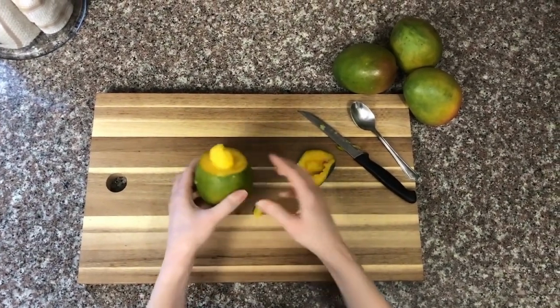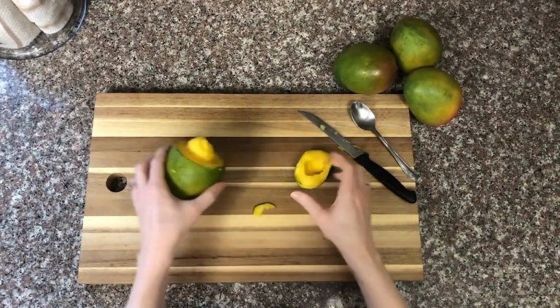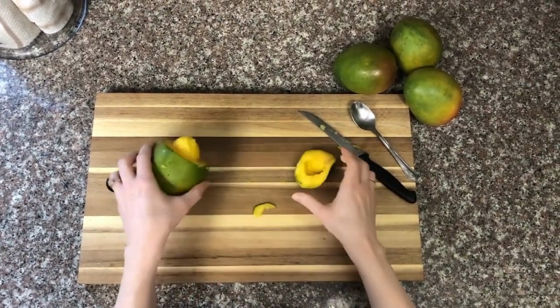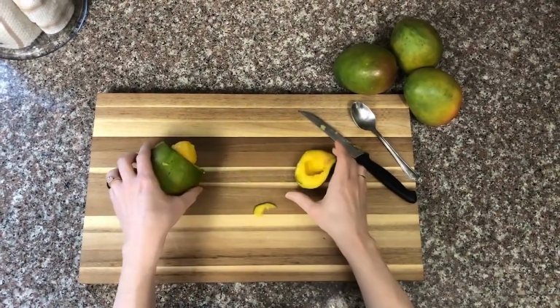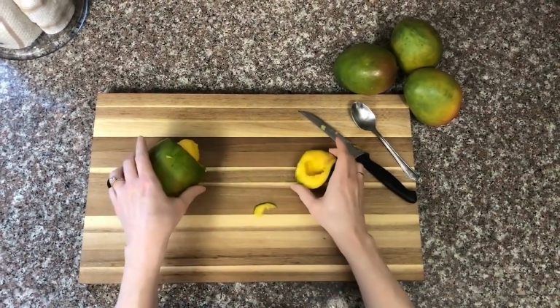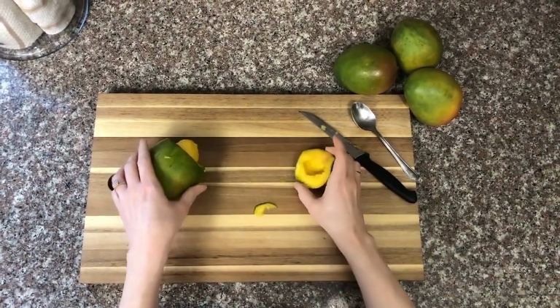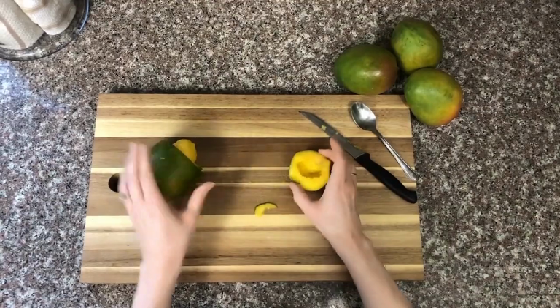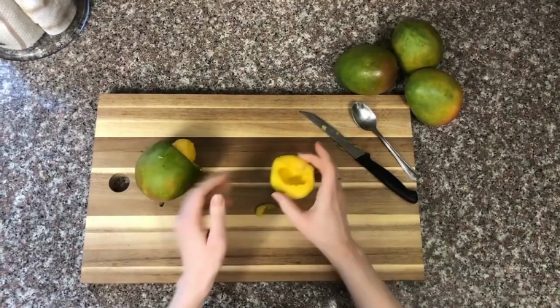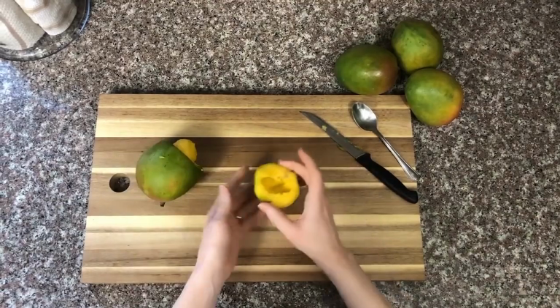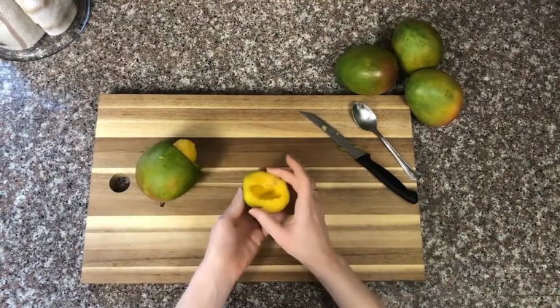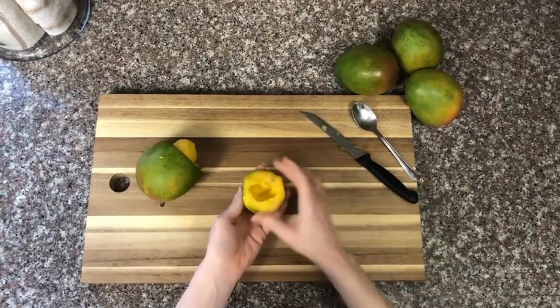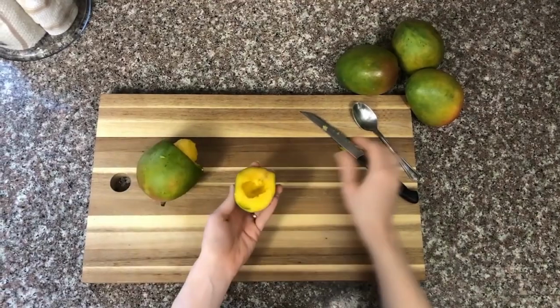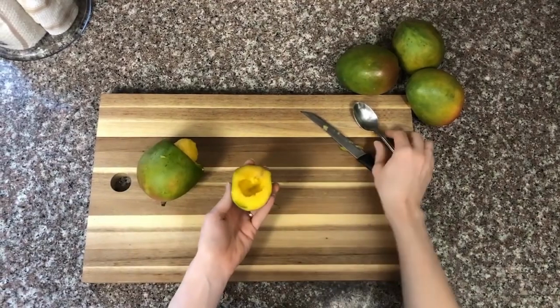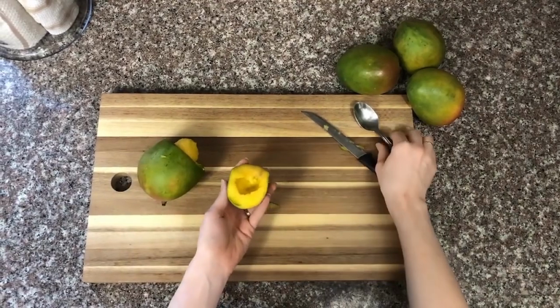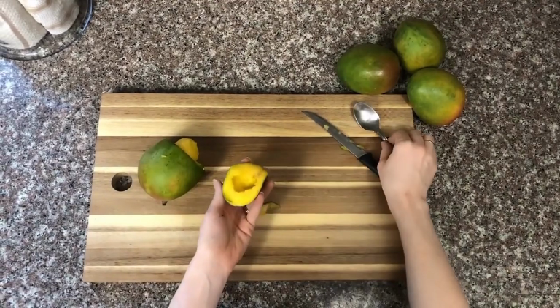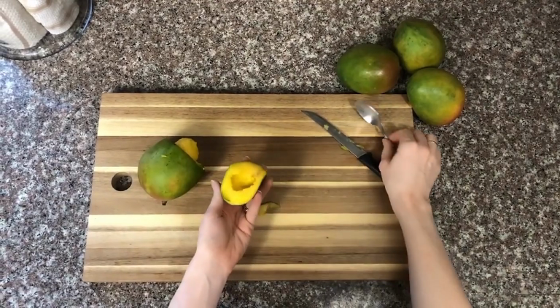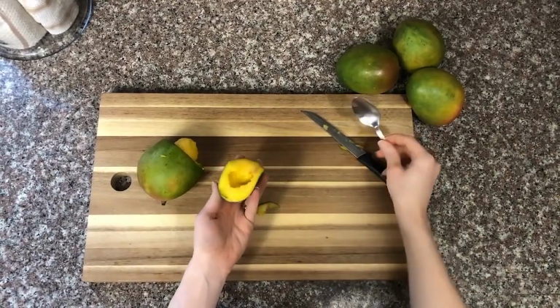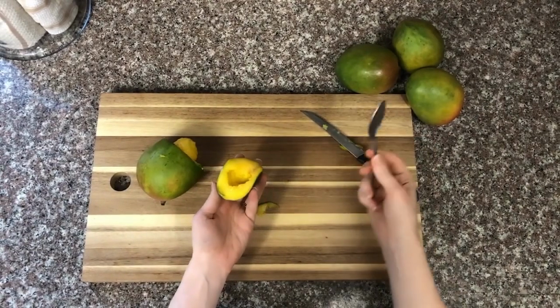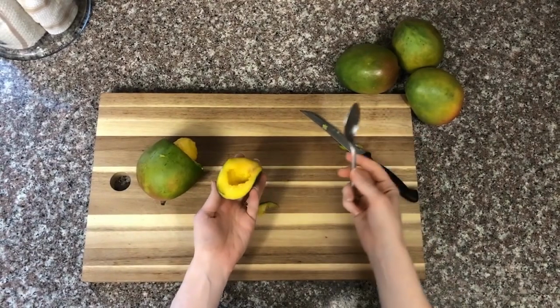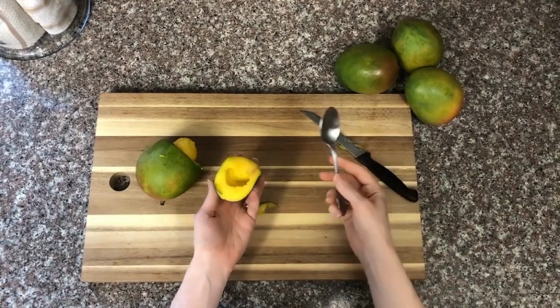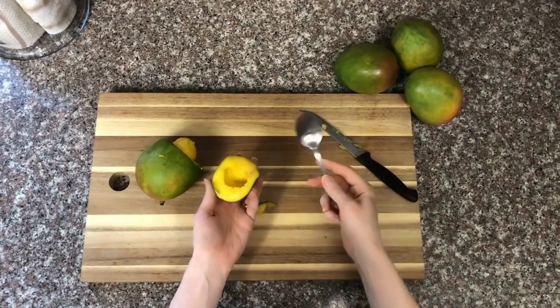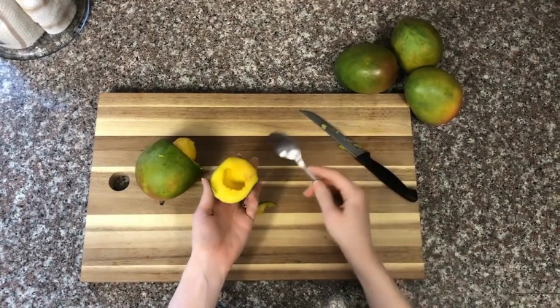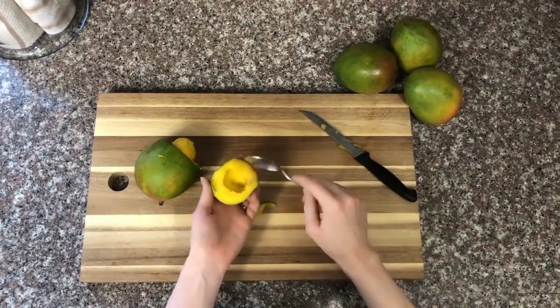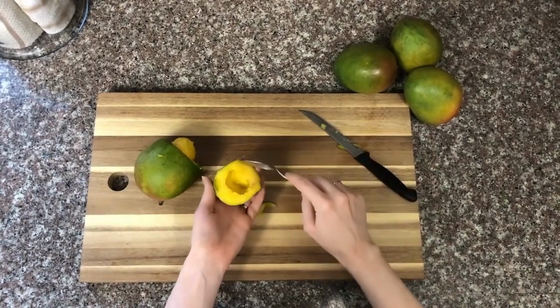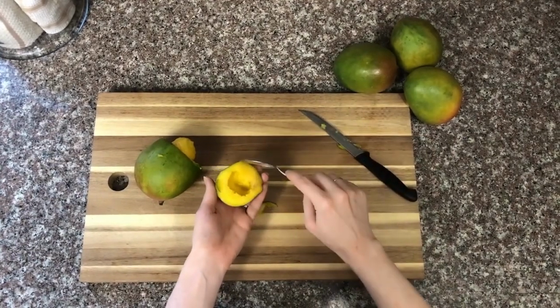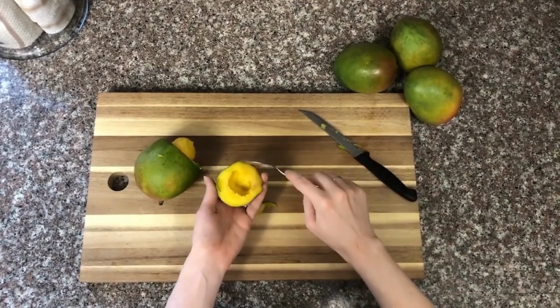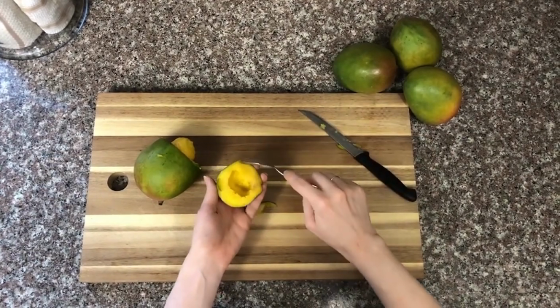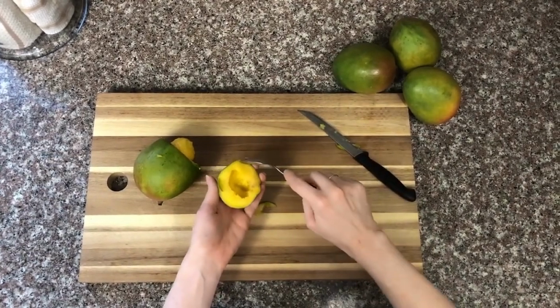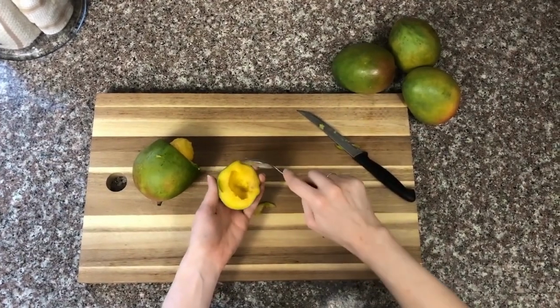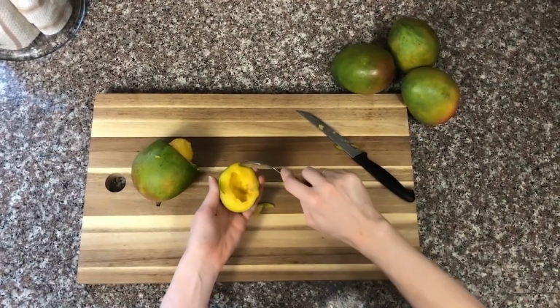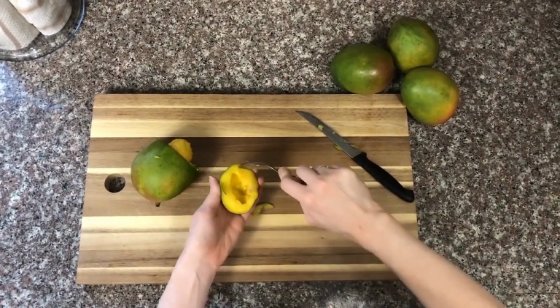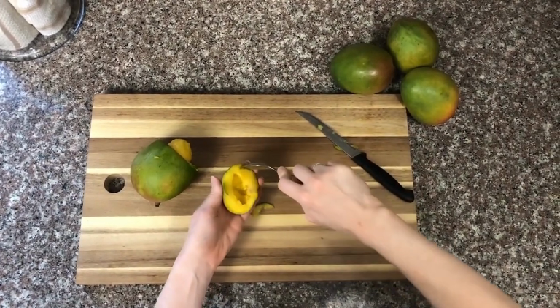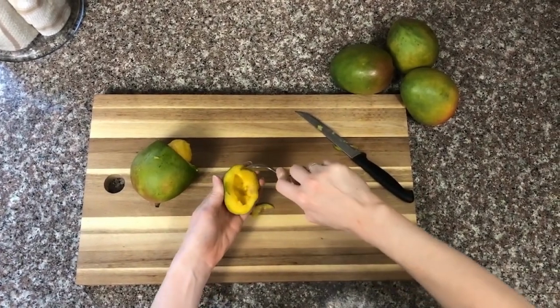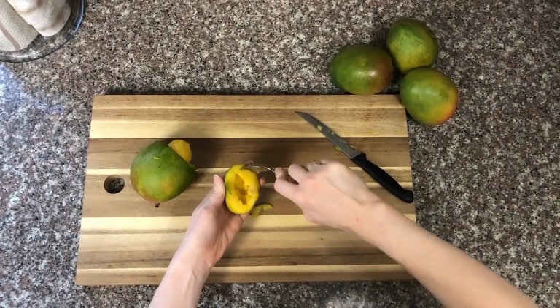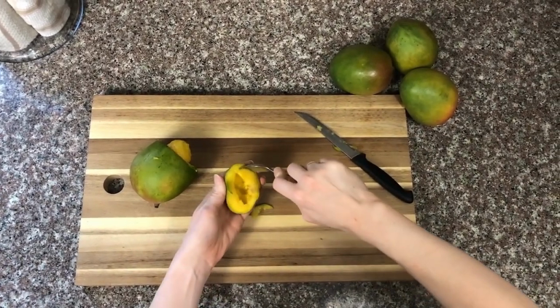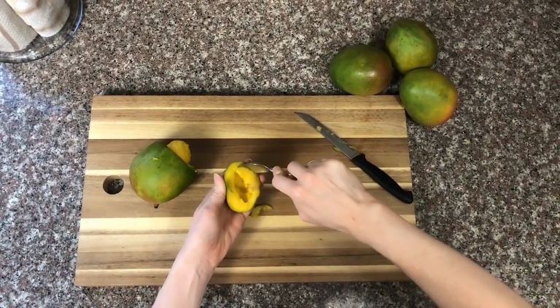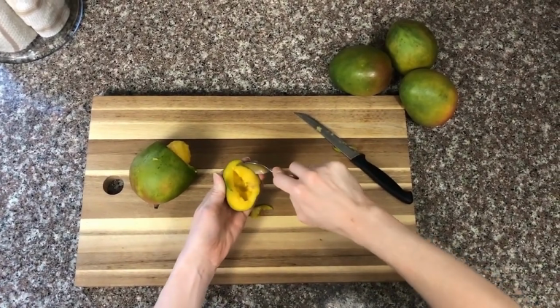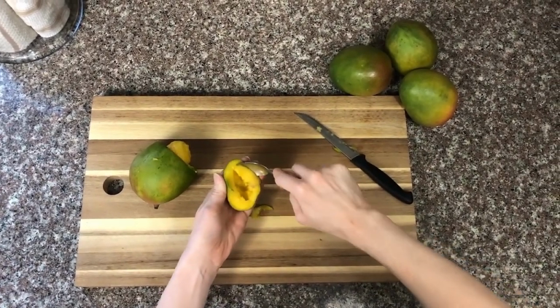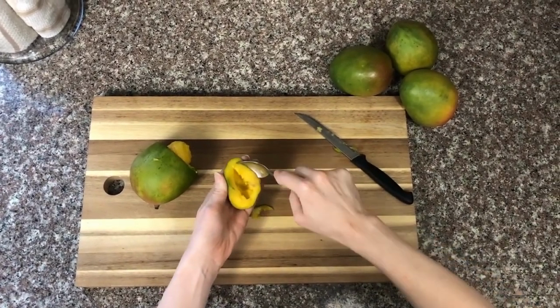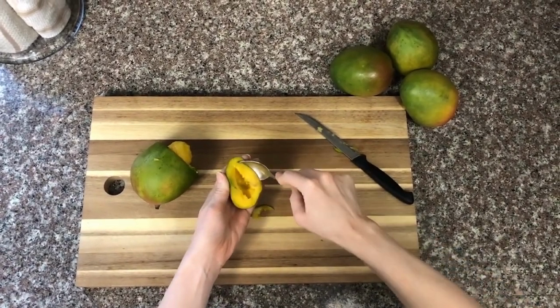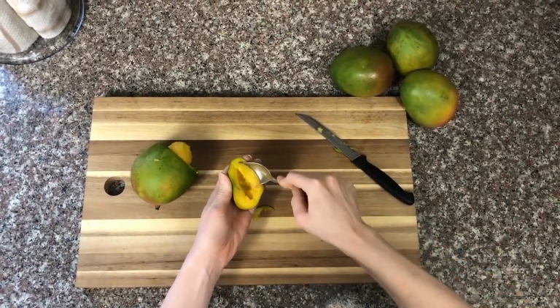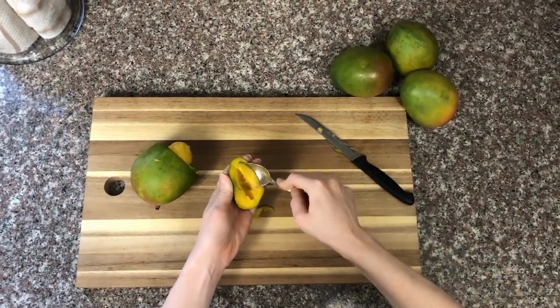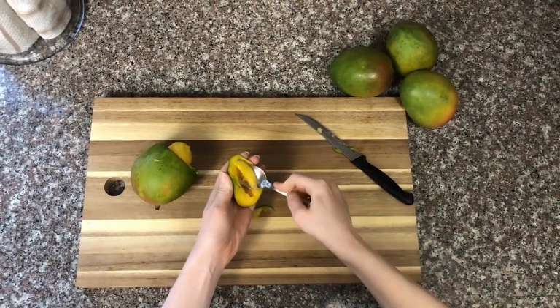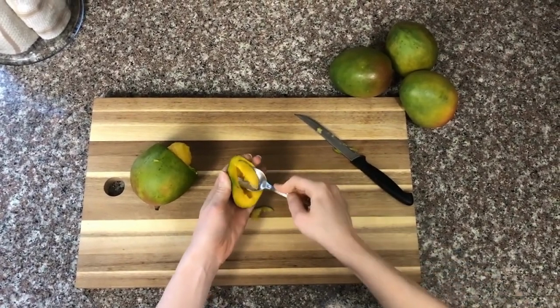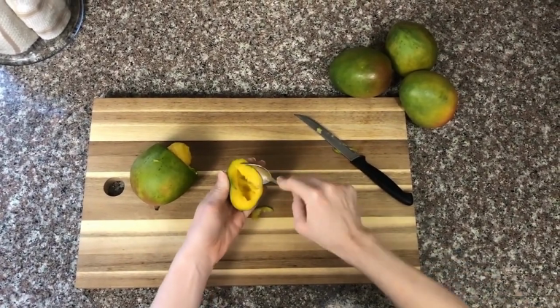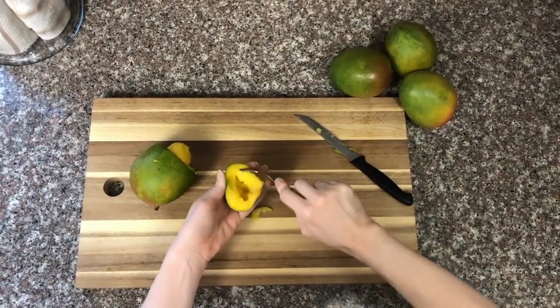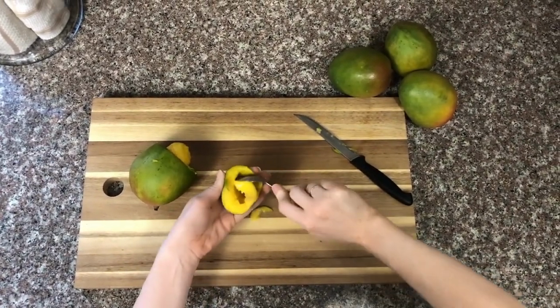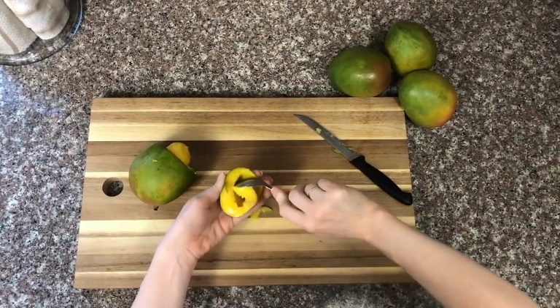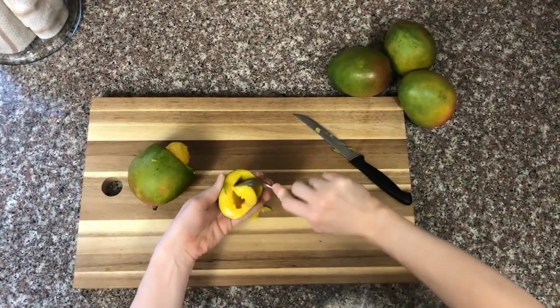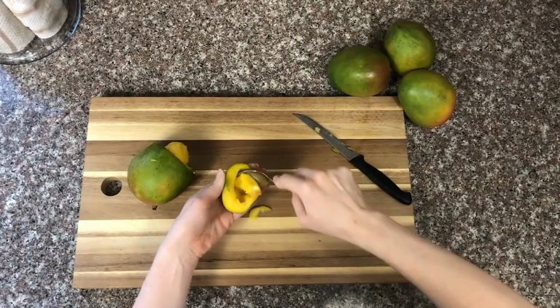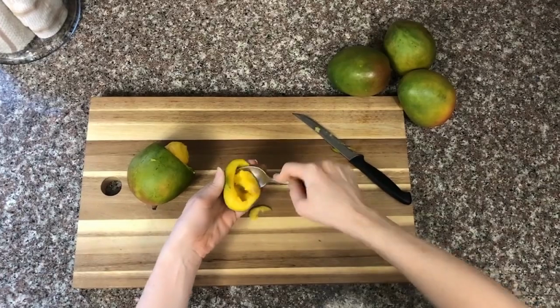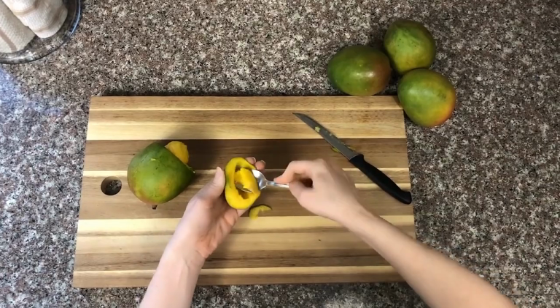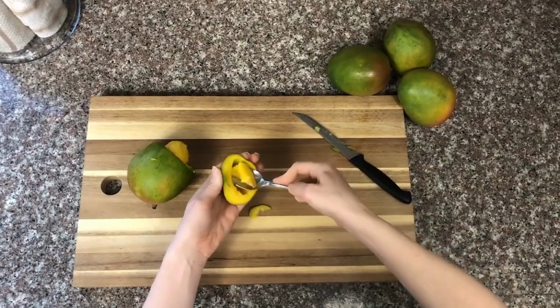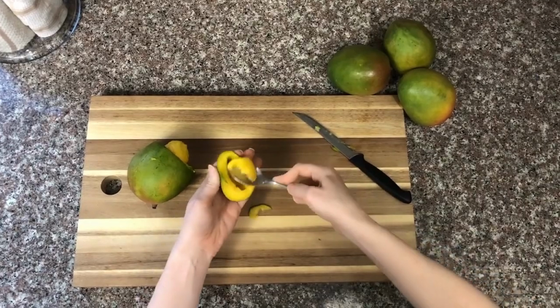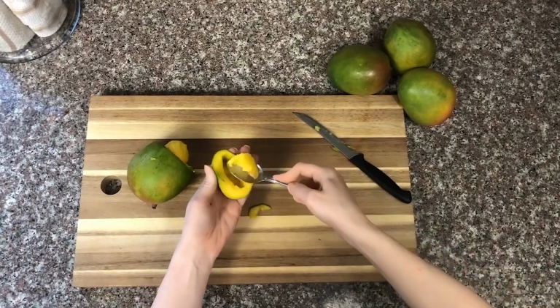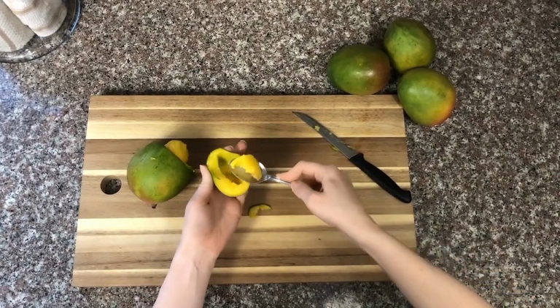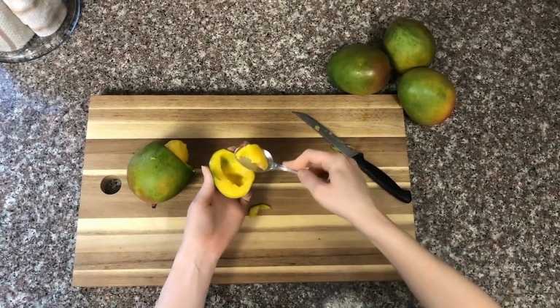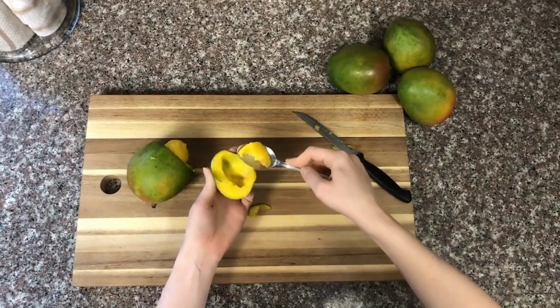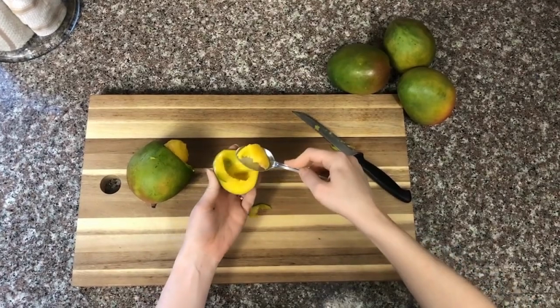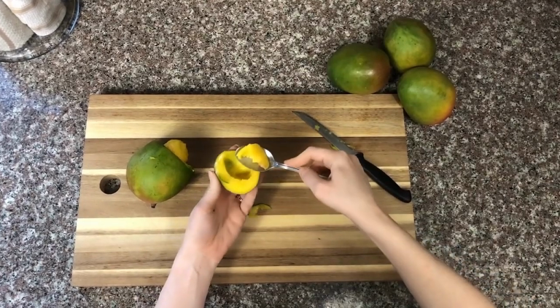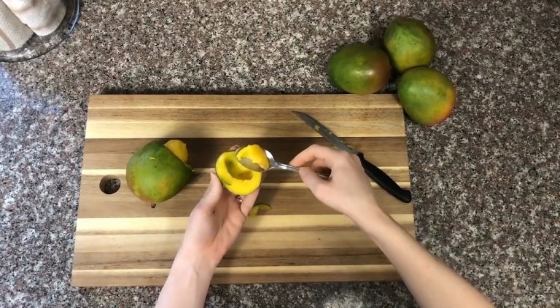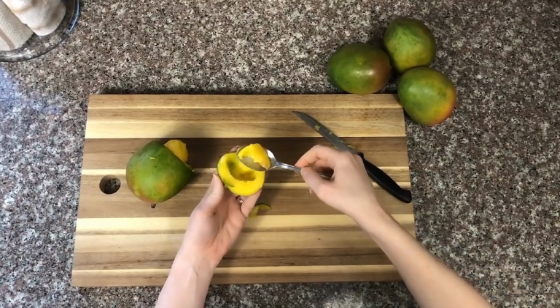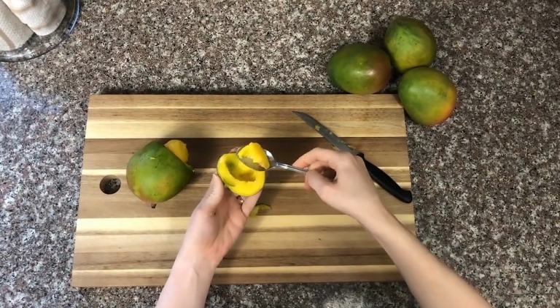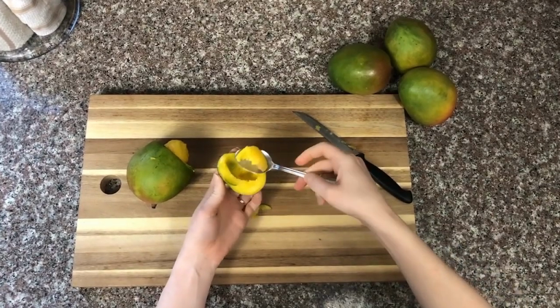From here, you'll take your spoon and eat your way around the flesh of the small section.